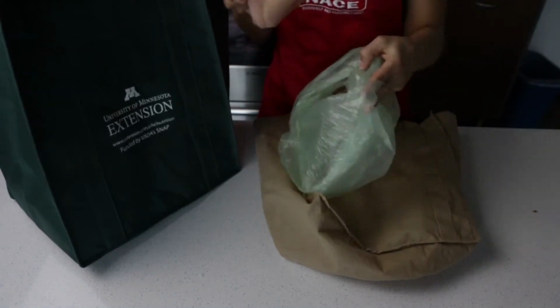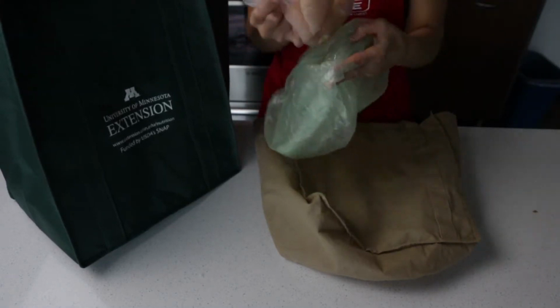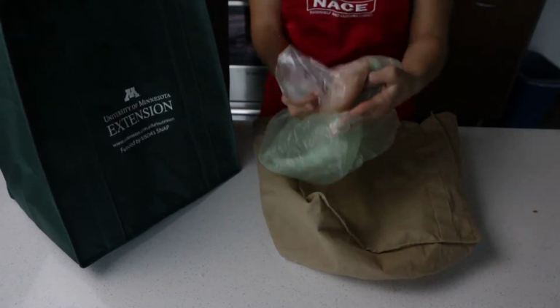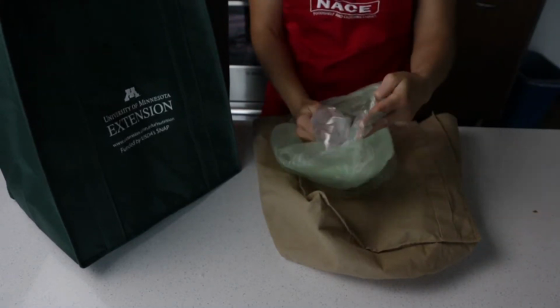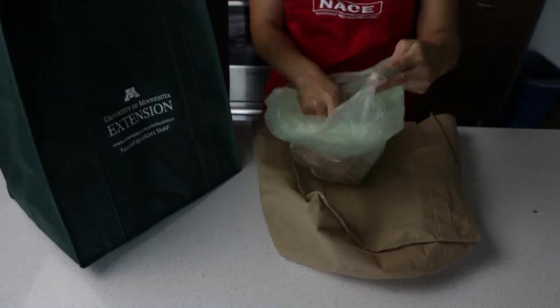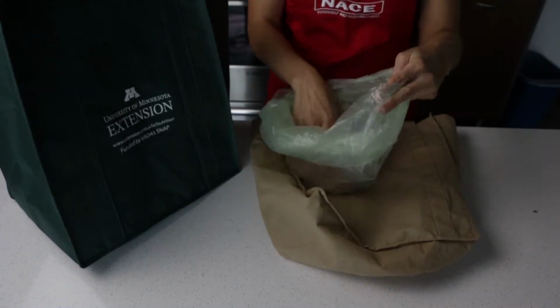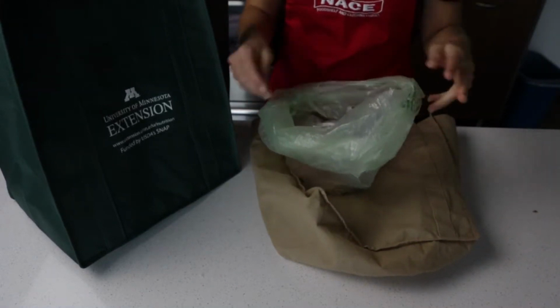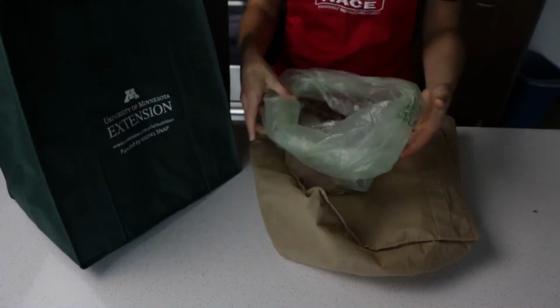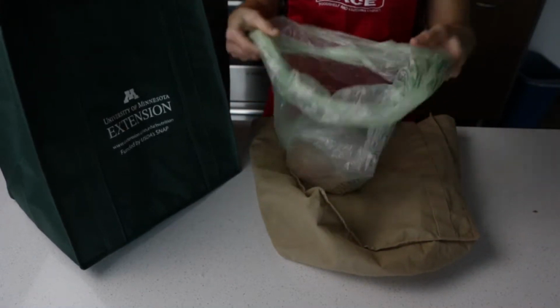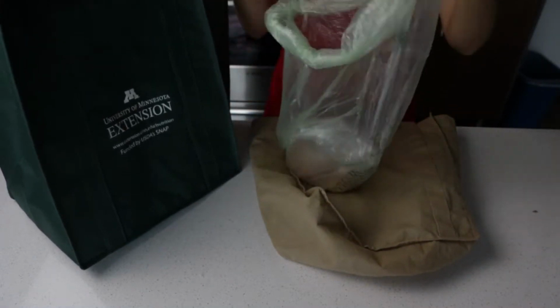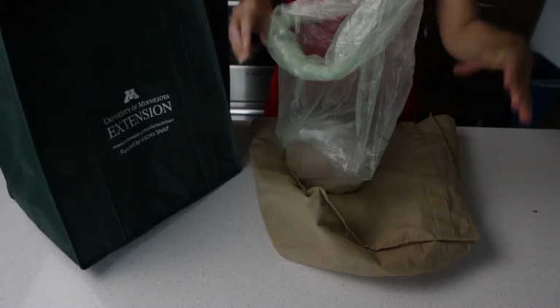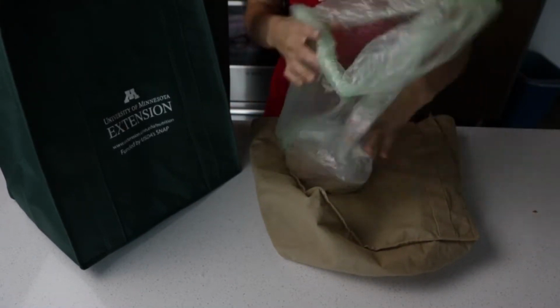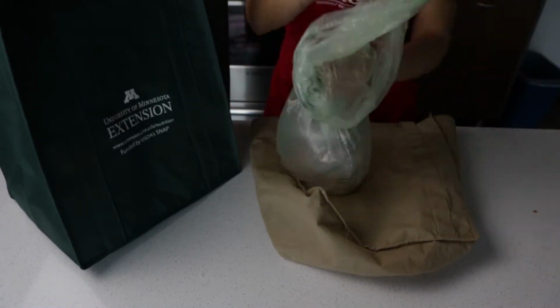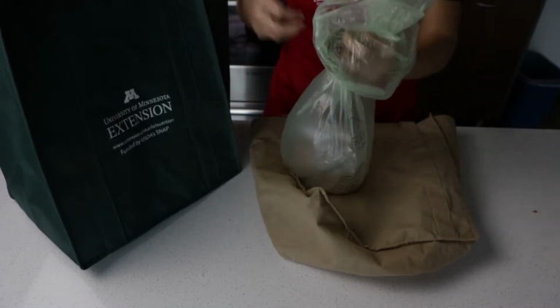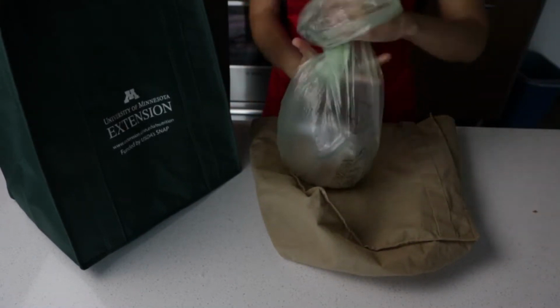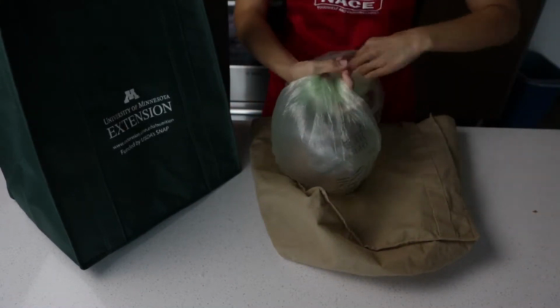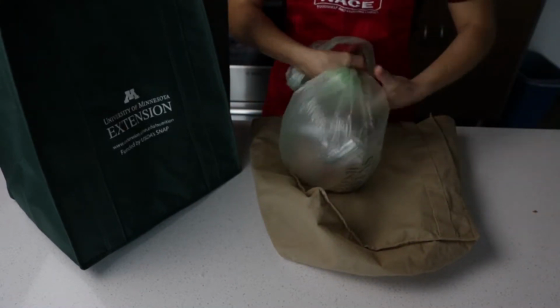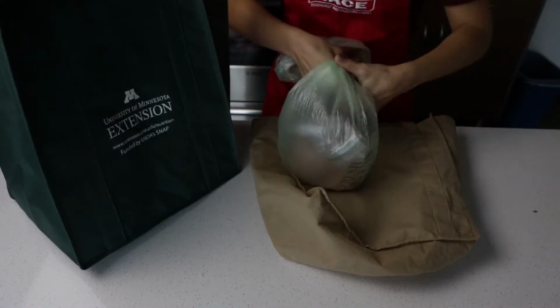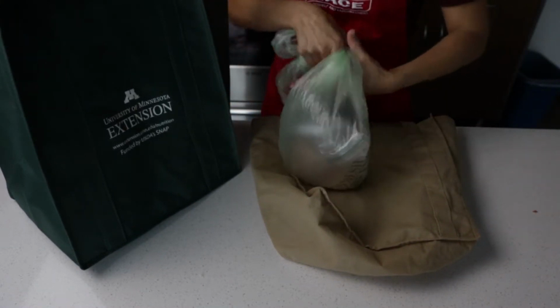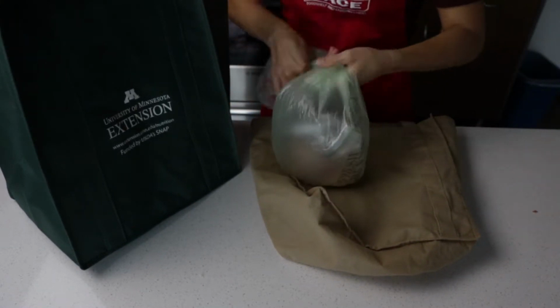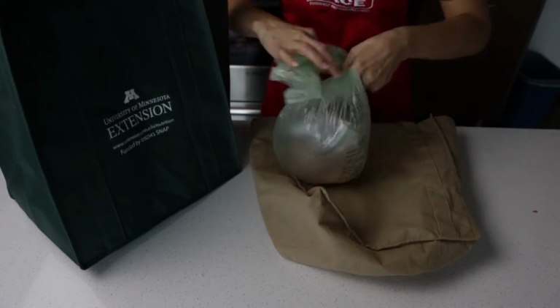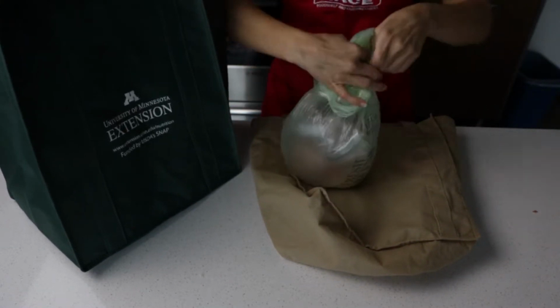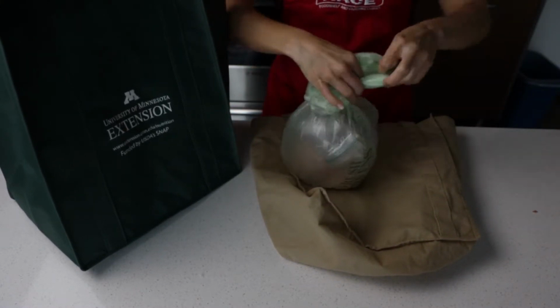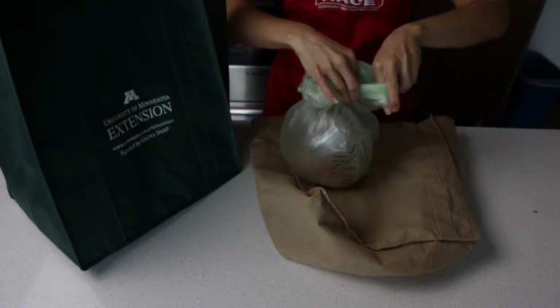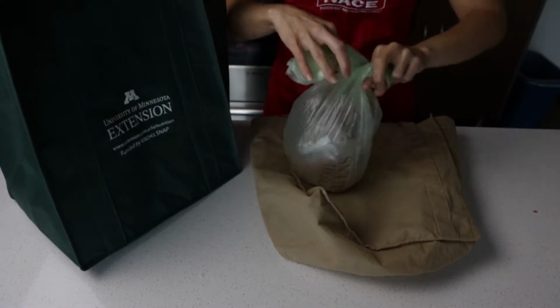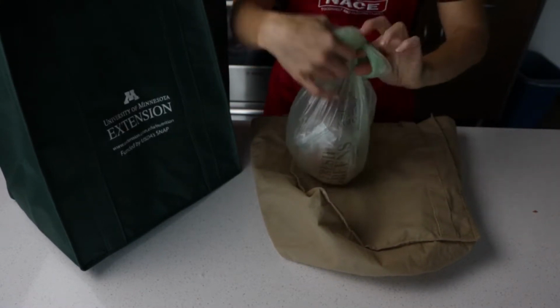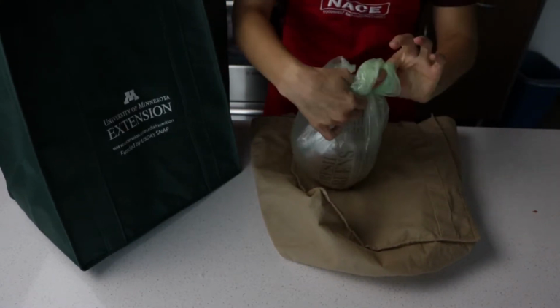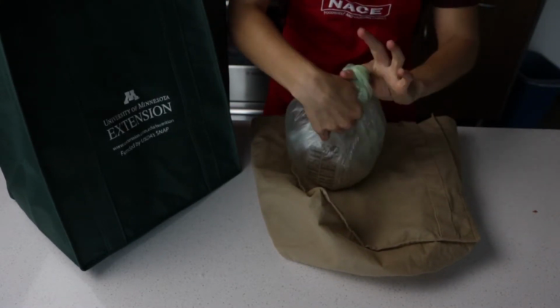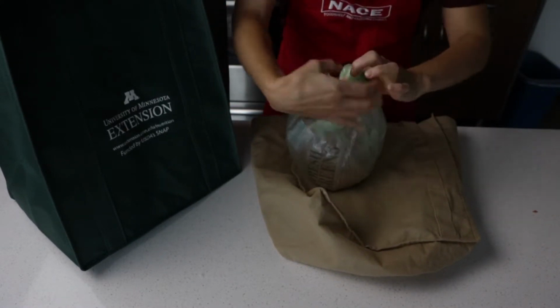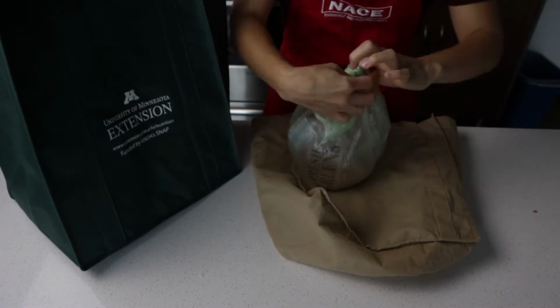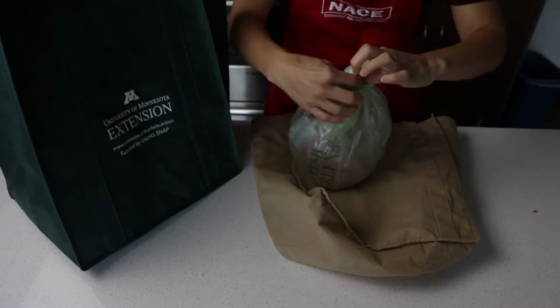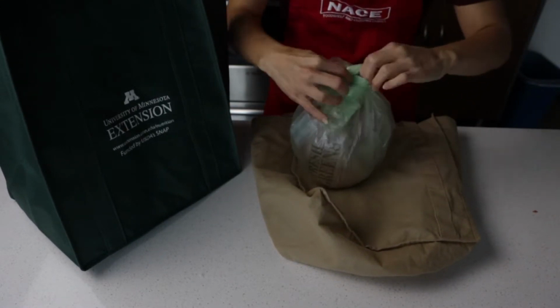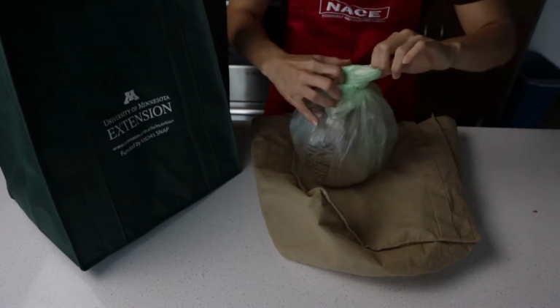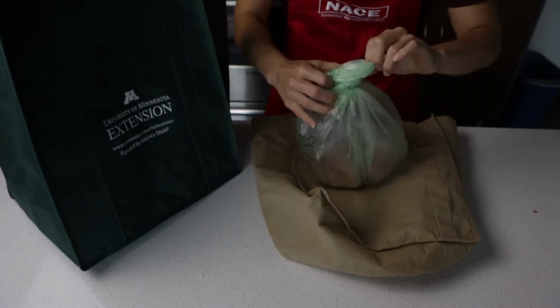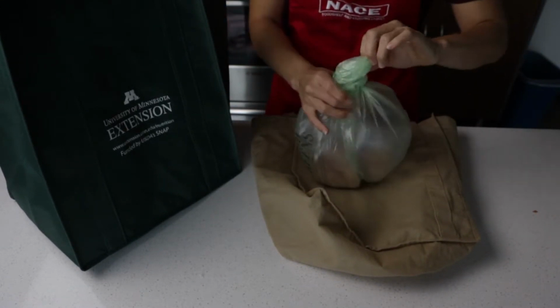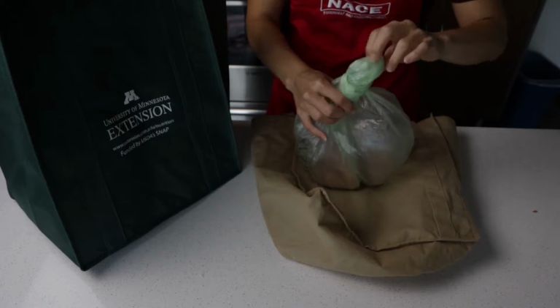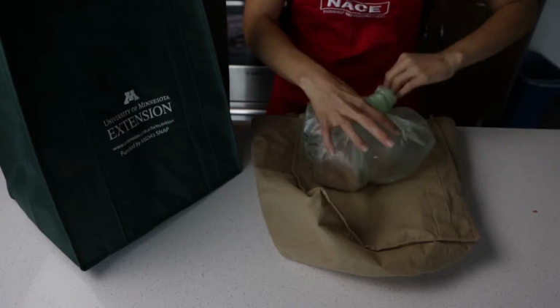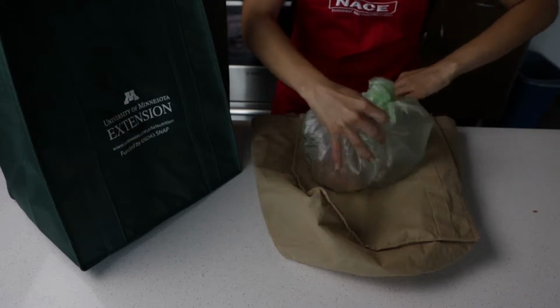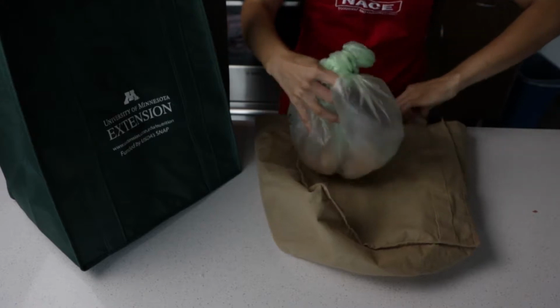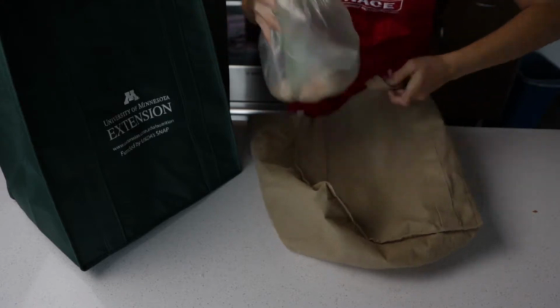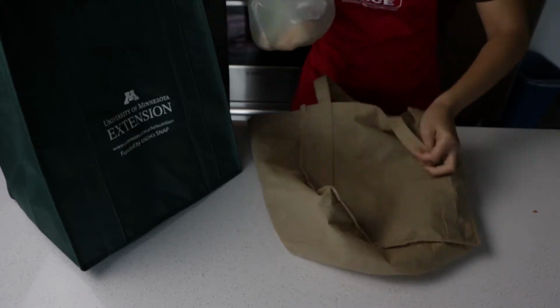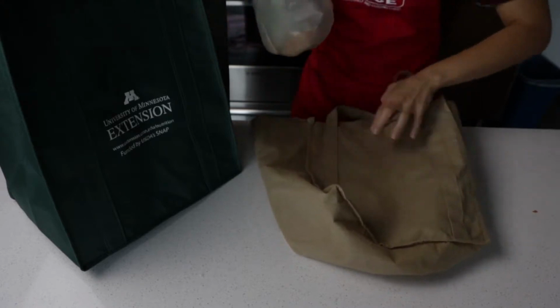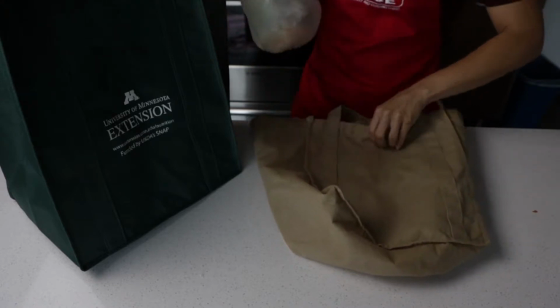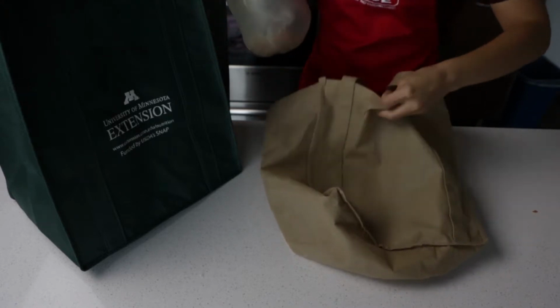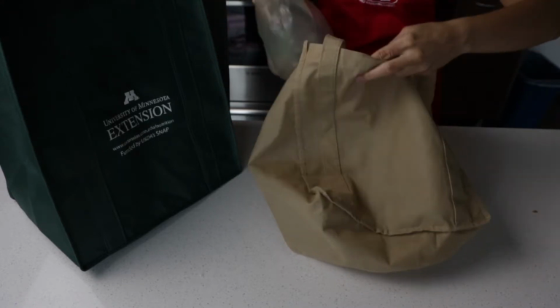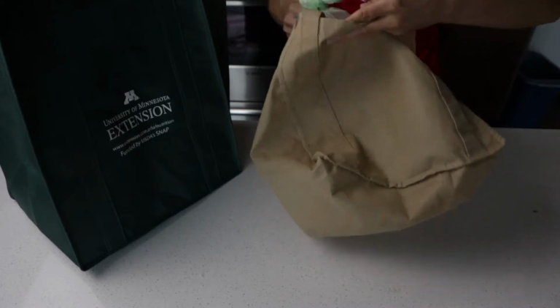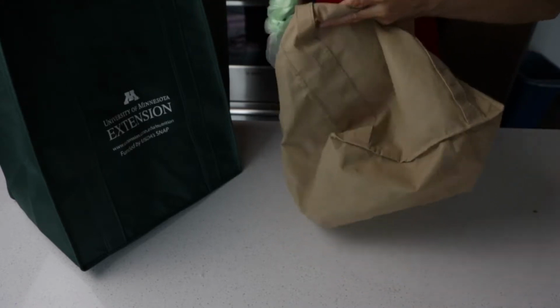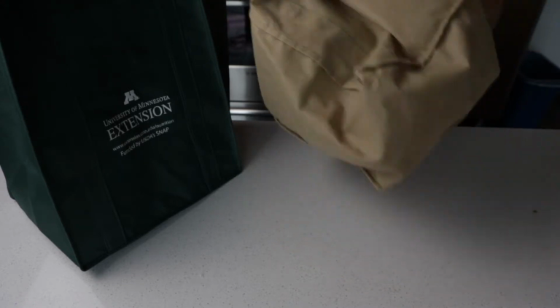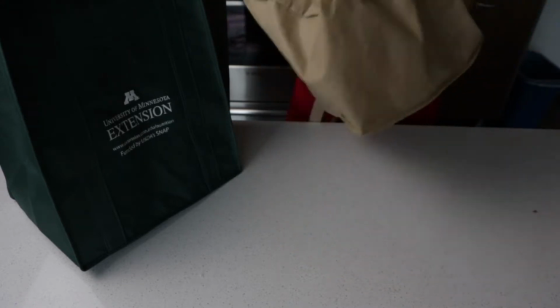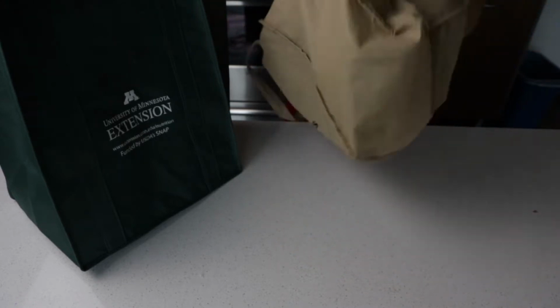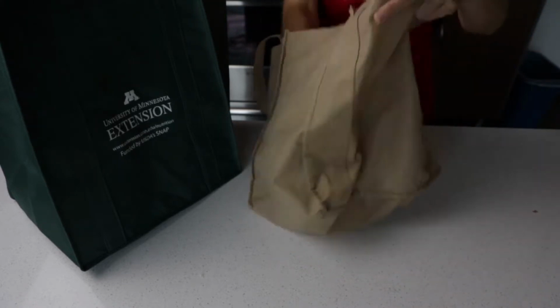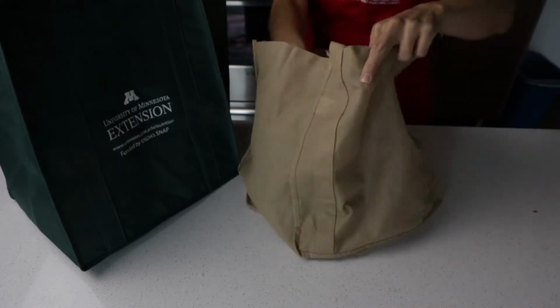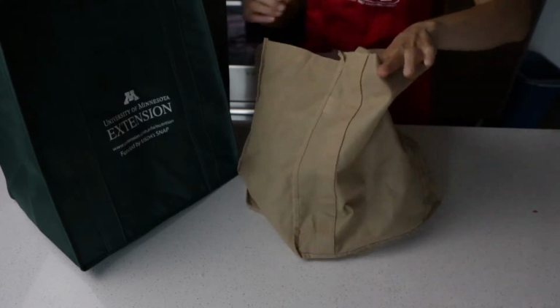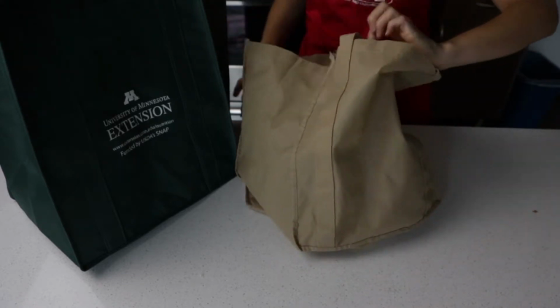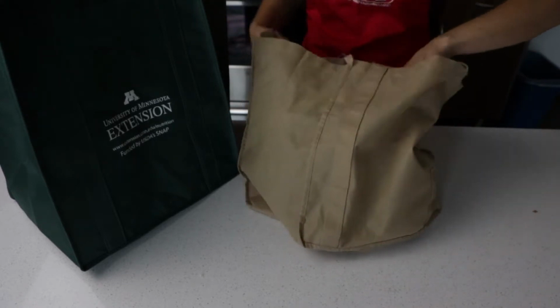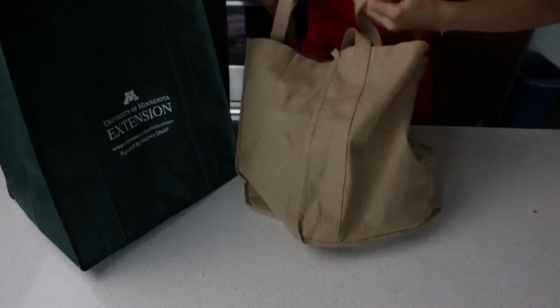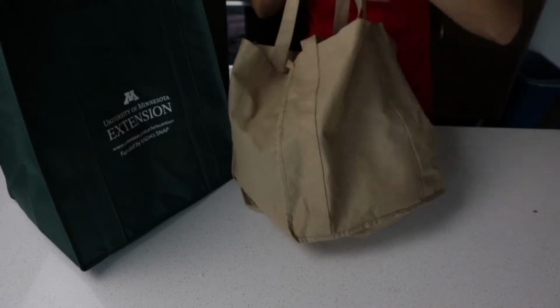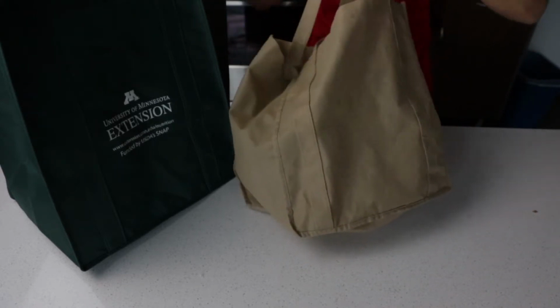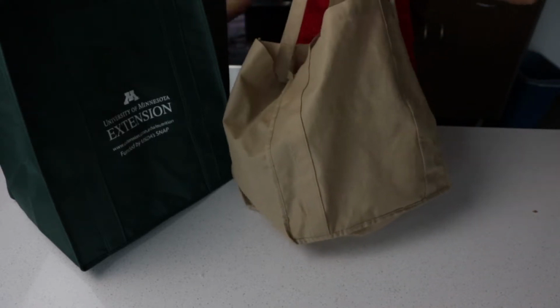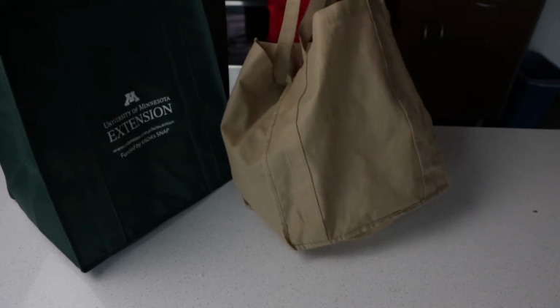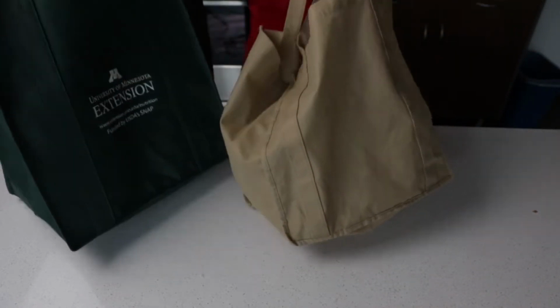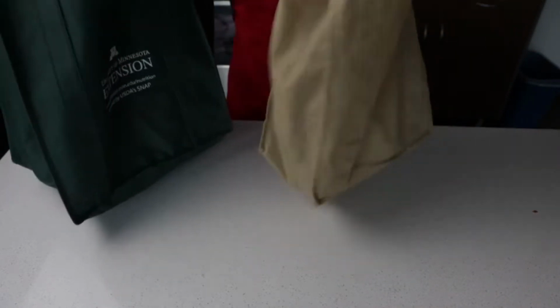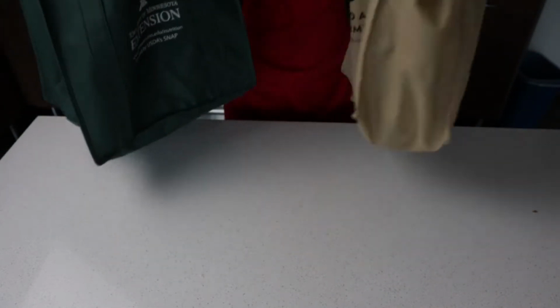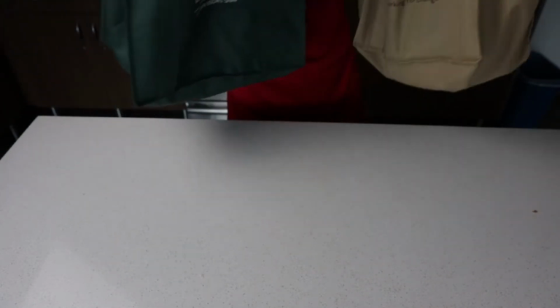While you're shopping and when you bag your groceries, place raw meat, poultry, and seafood in plastic bags to separate from one another.